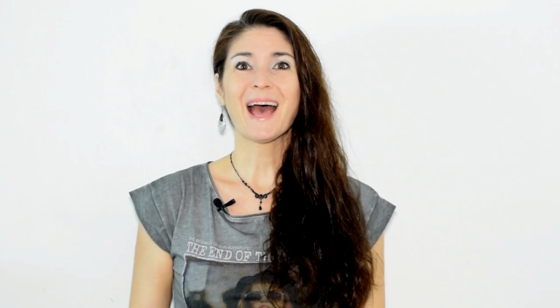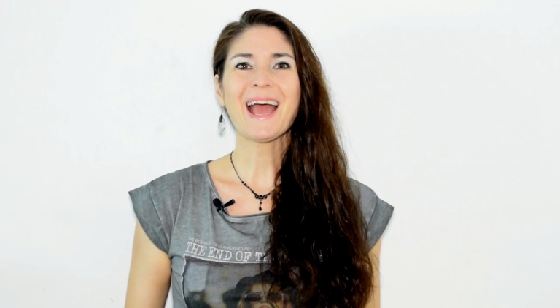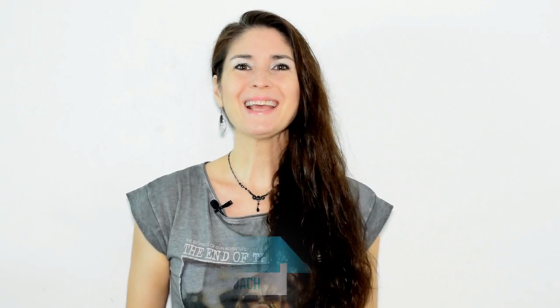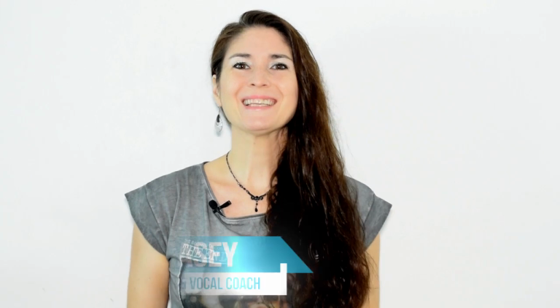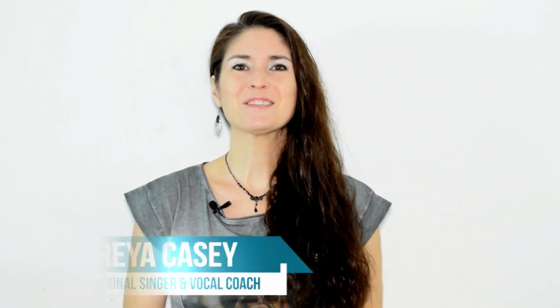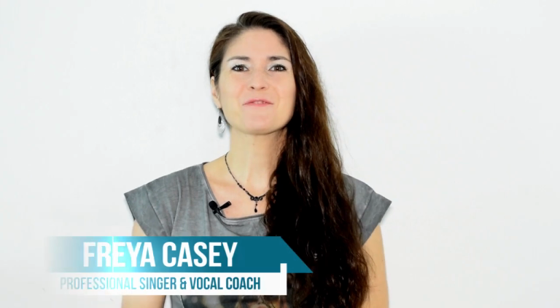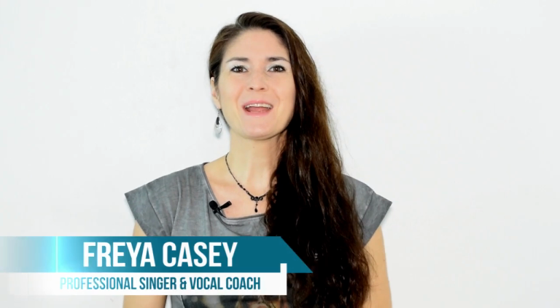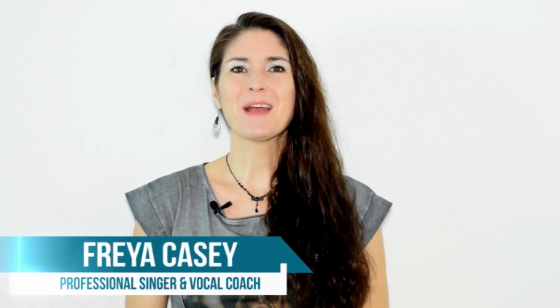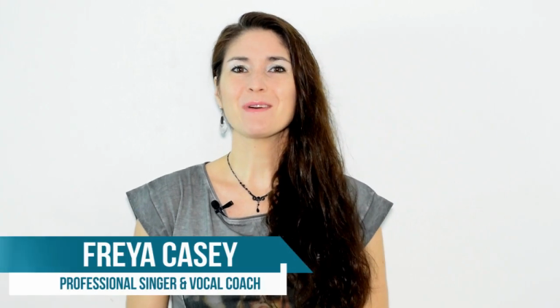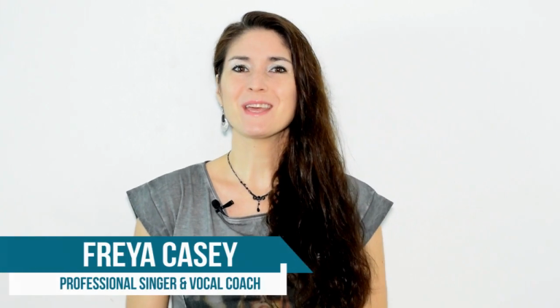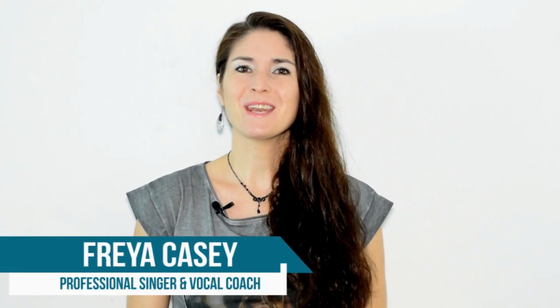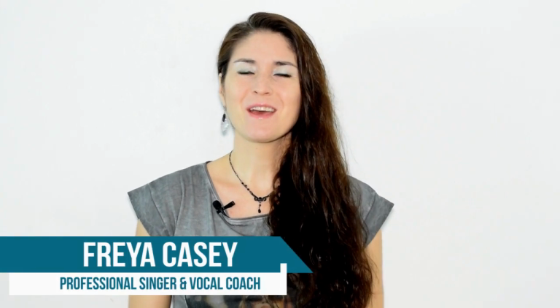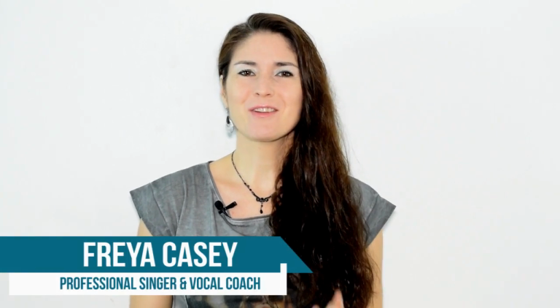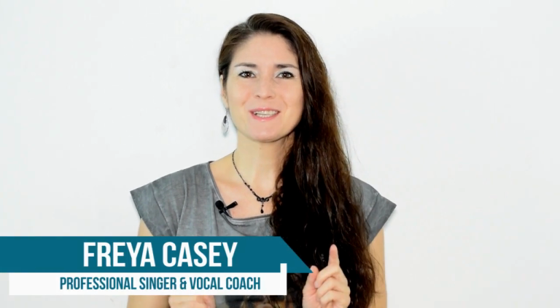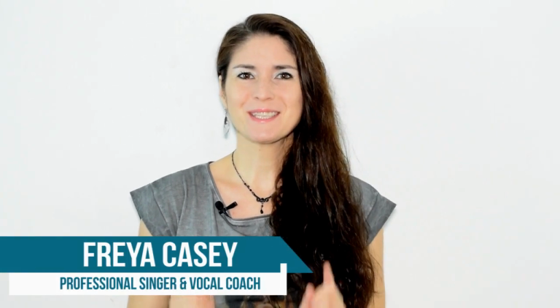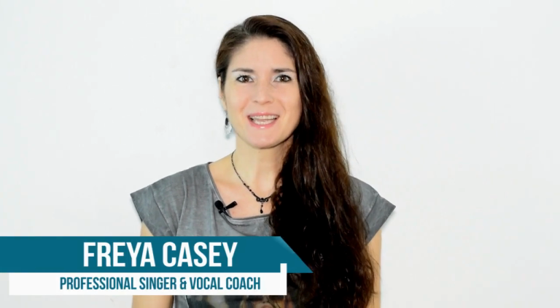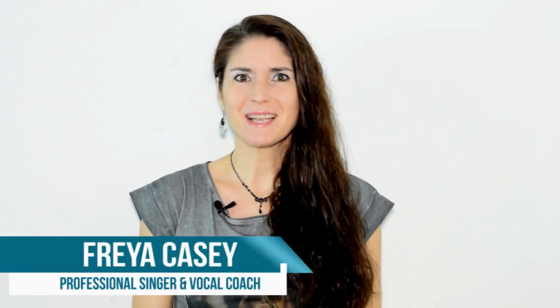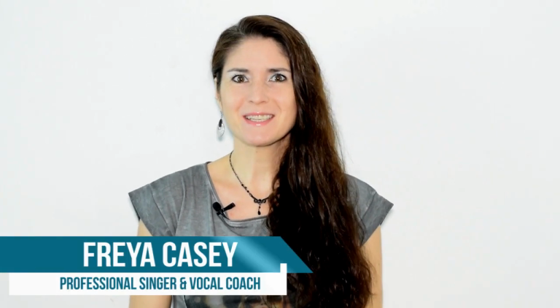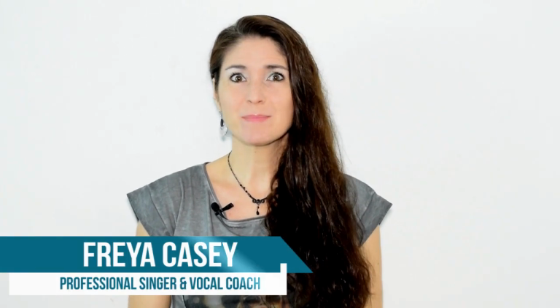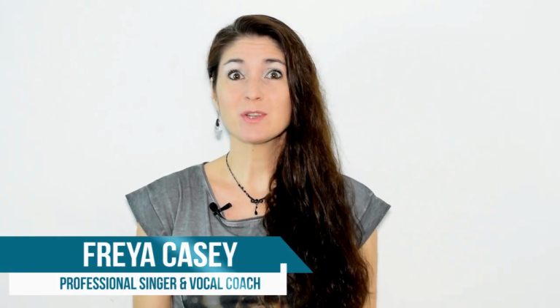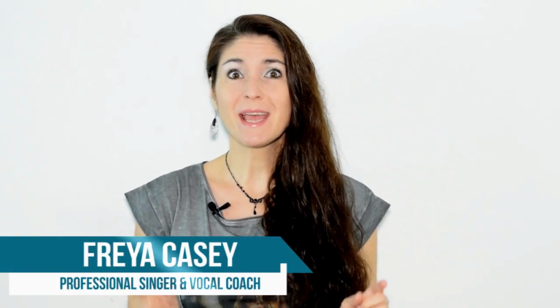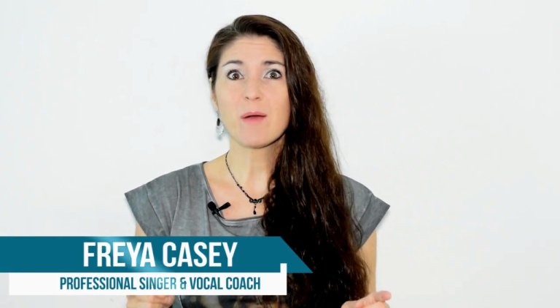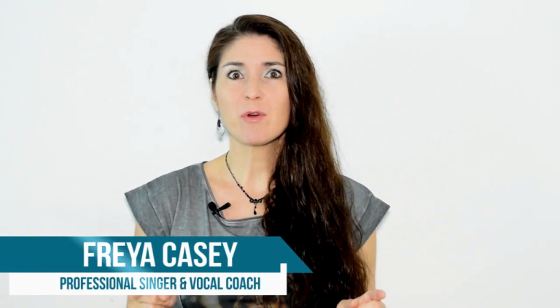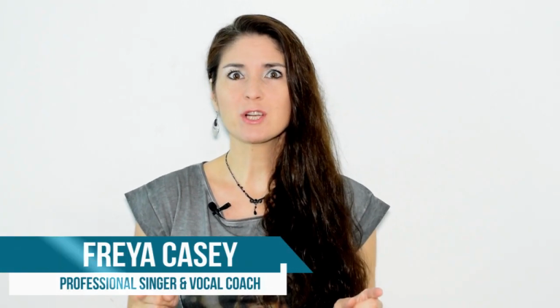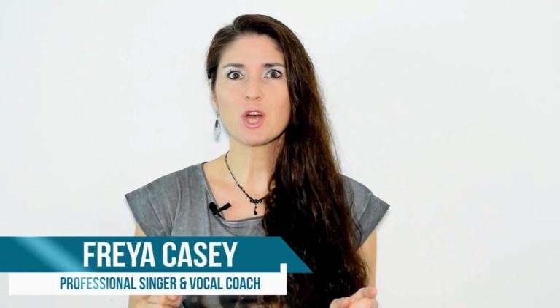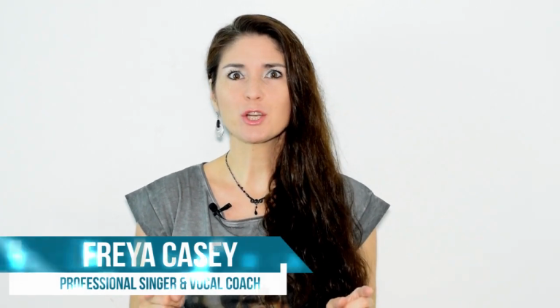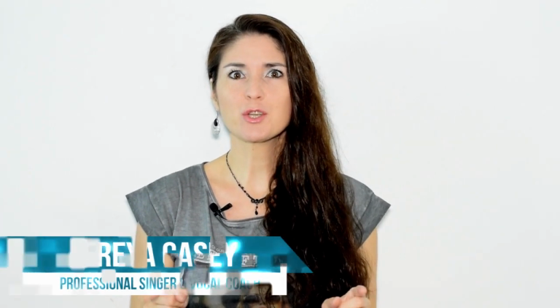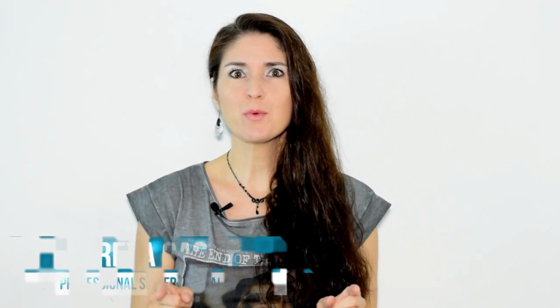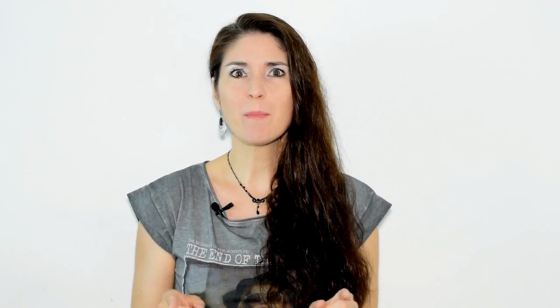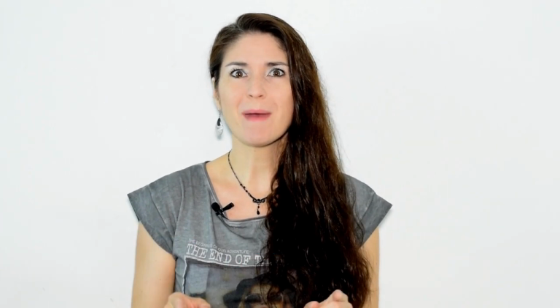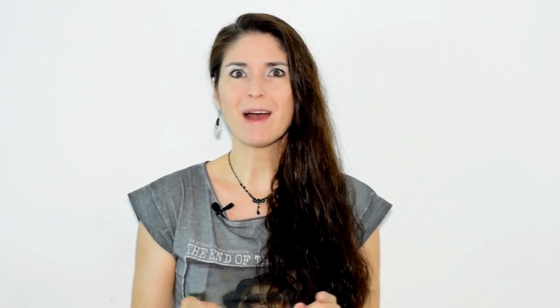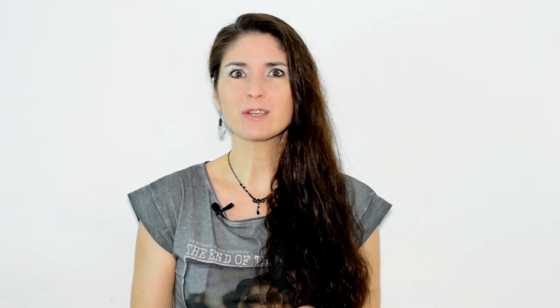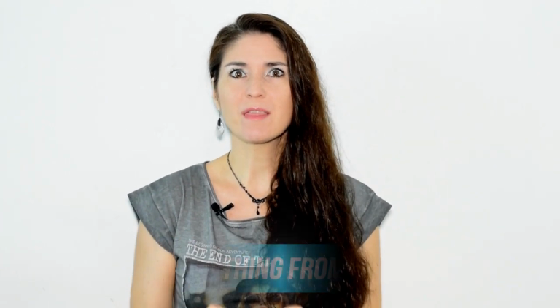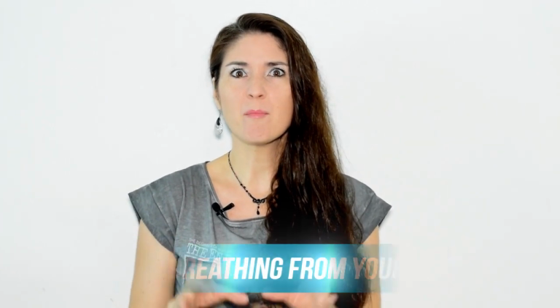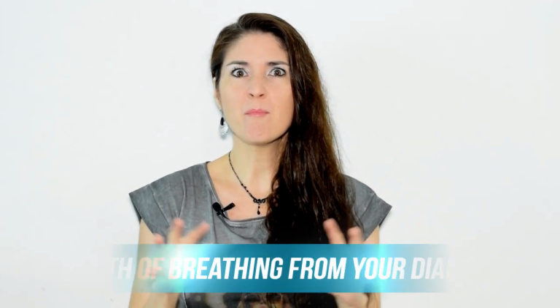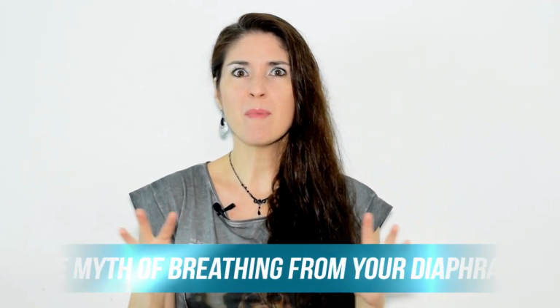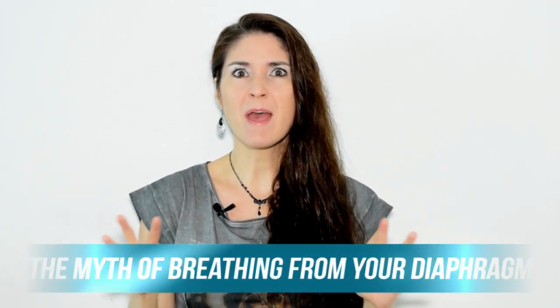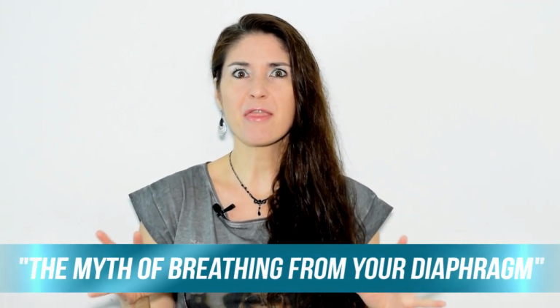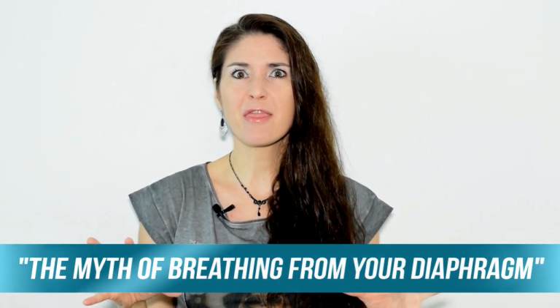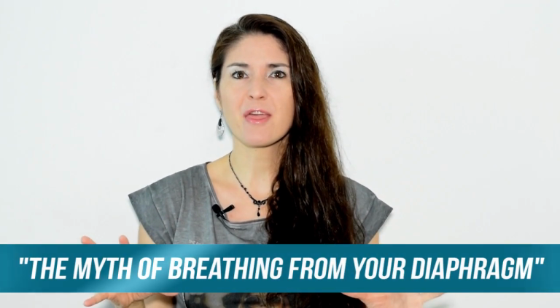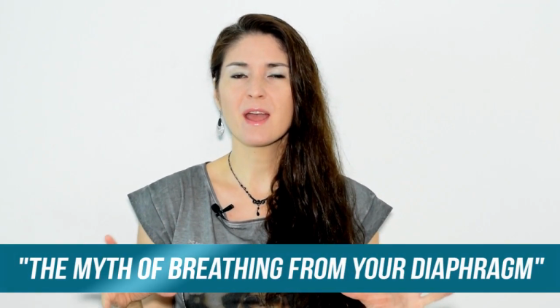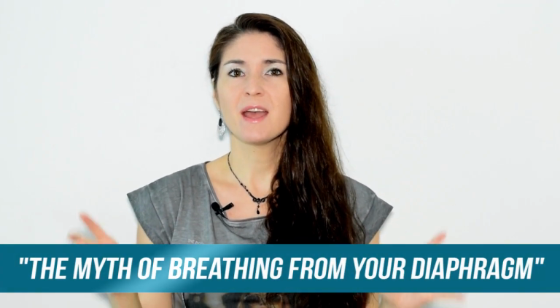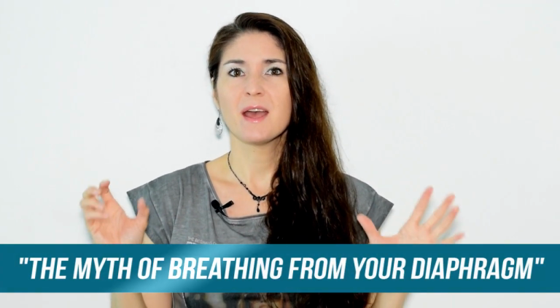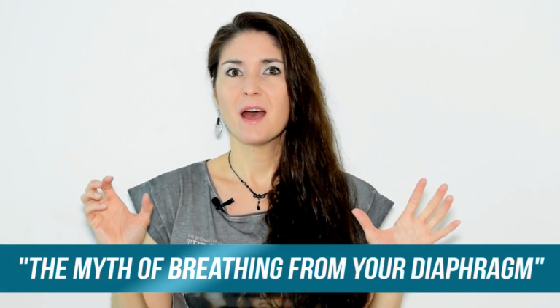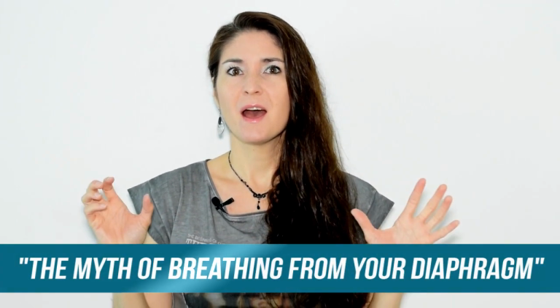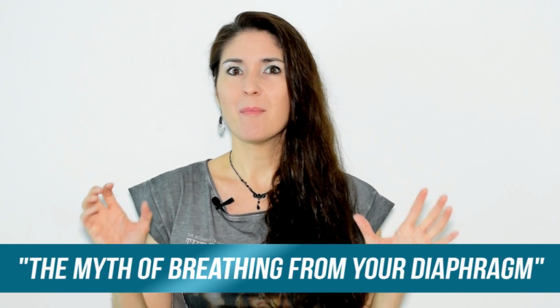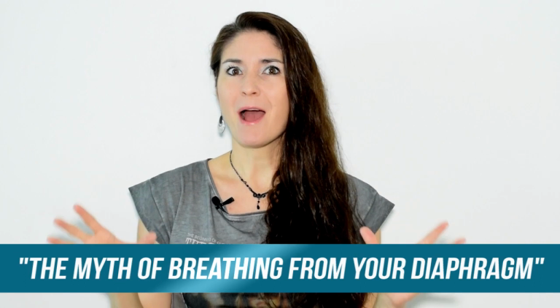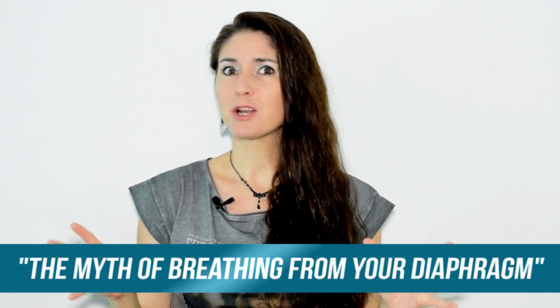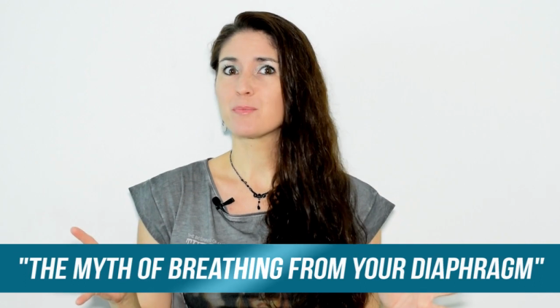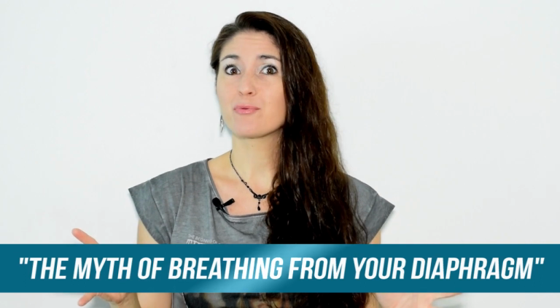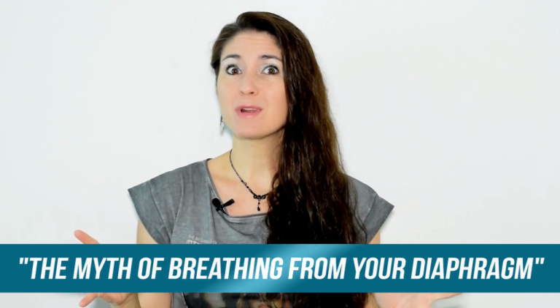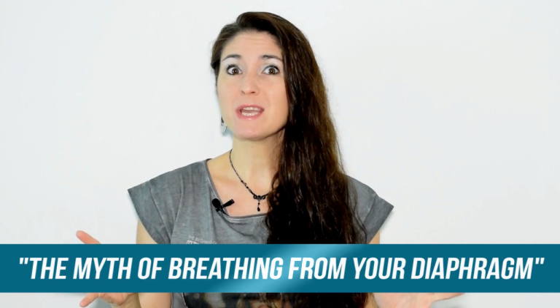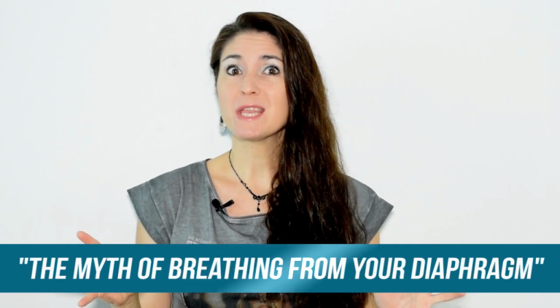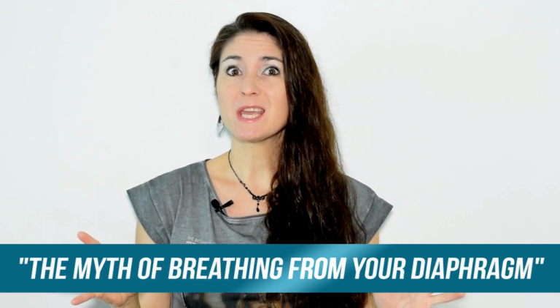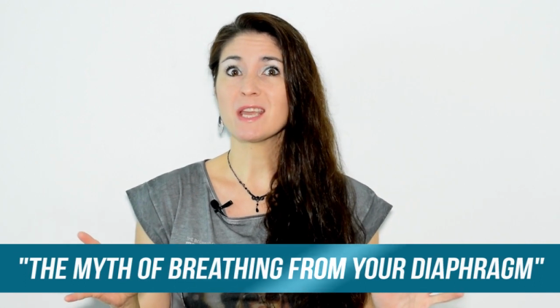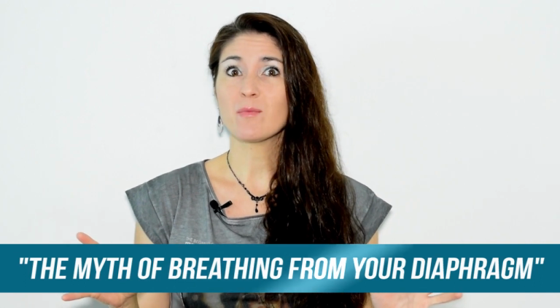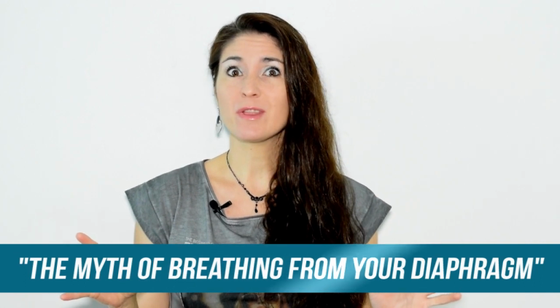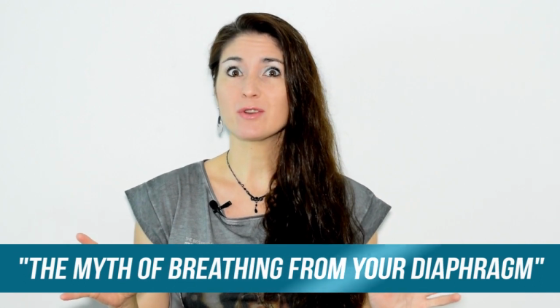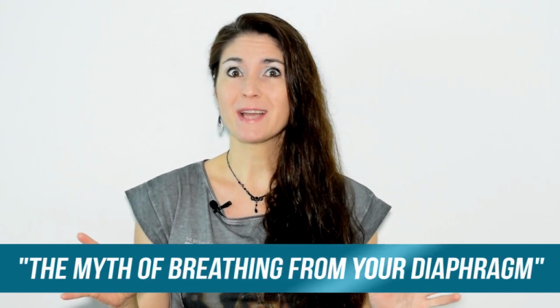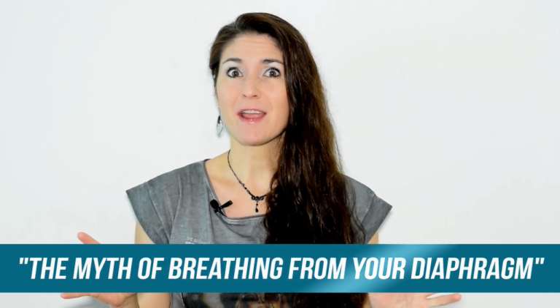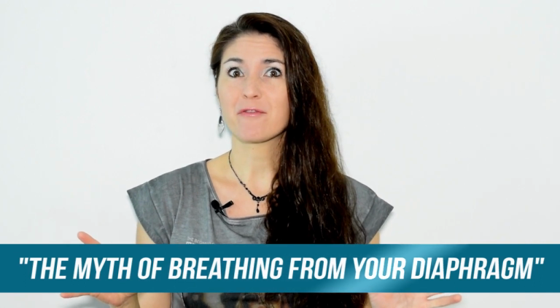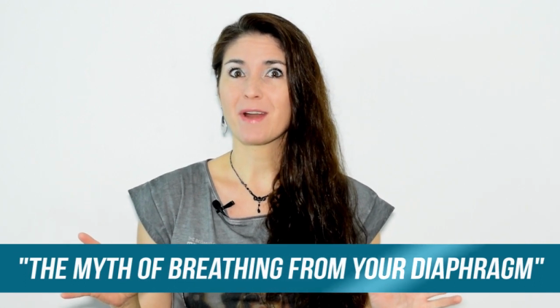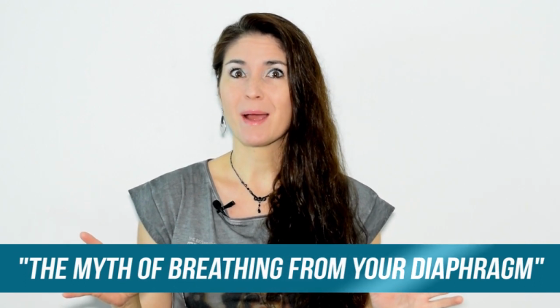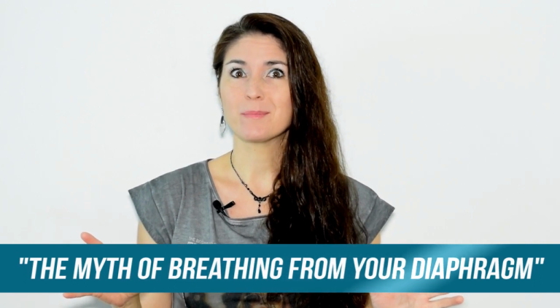Hi, this is Freya with another singing tip. Today I want to talk to you about the myth about breathing with your diaphragm.